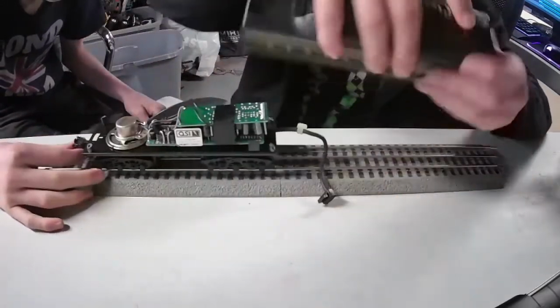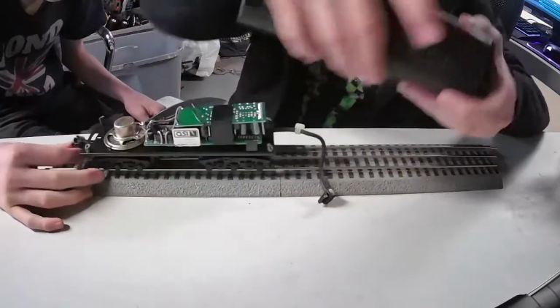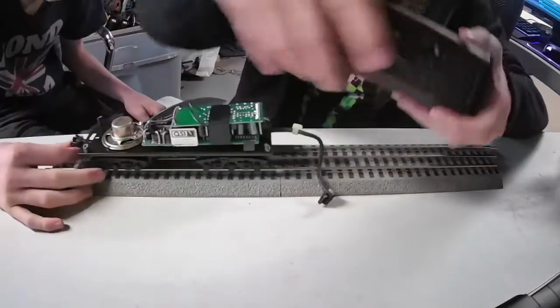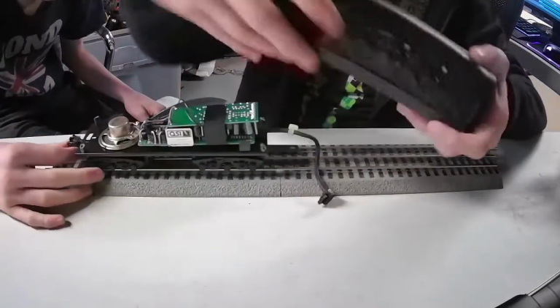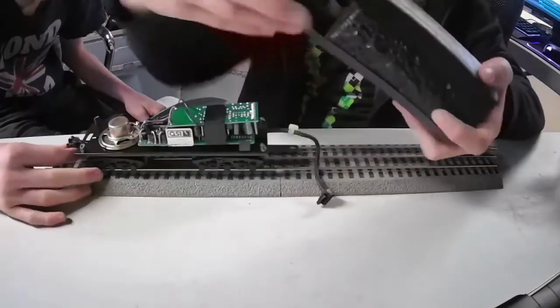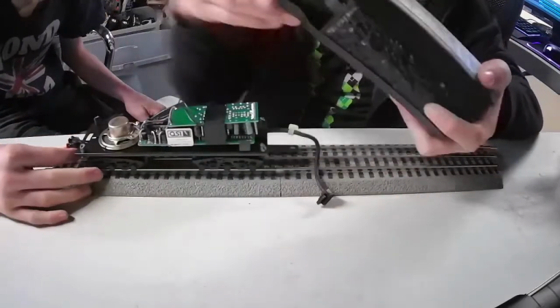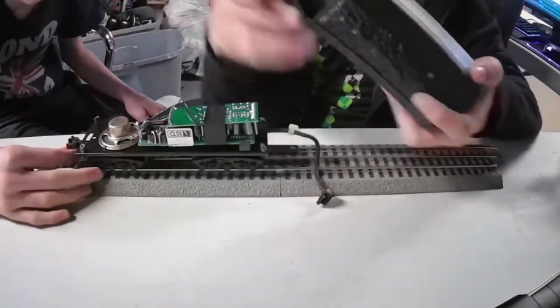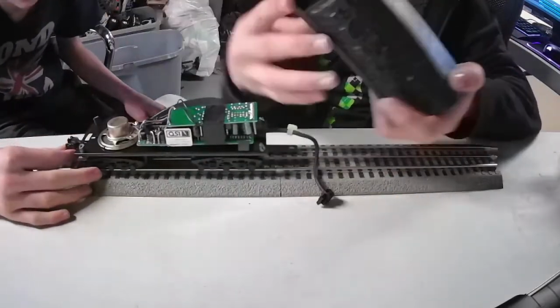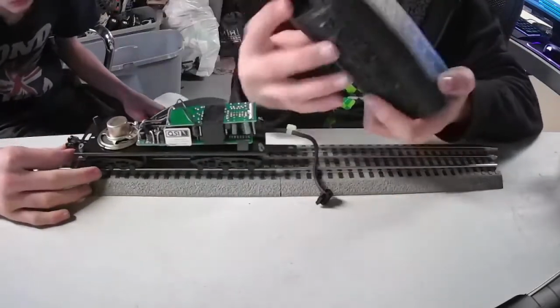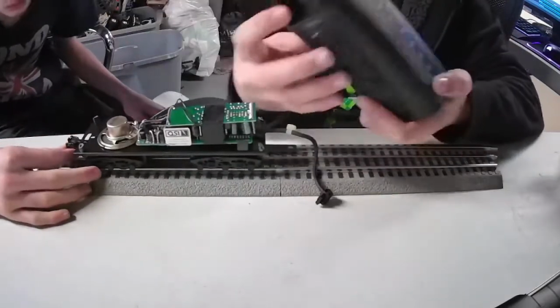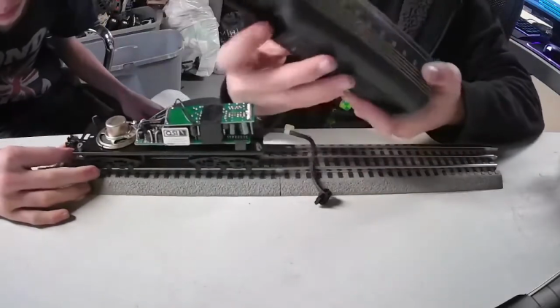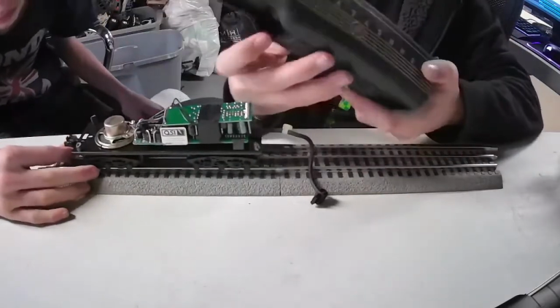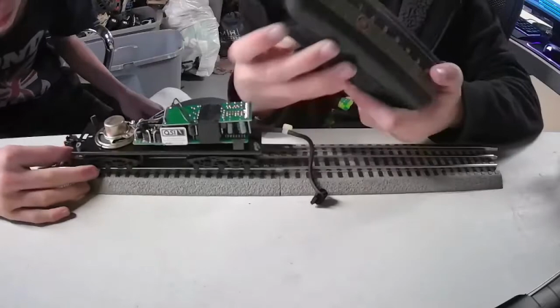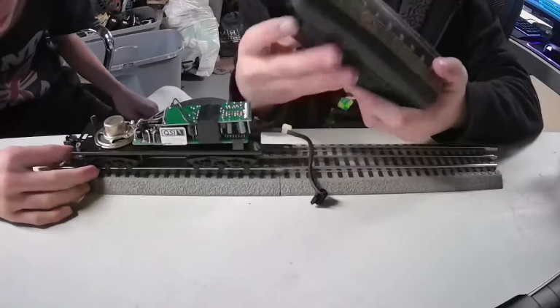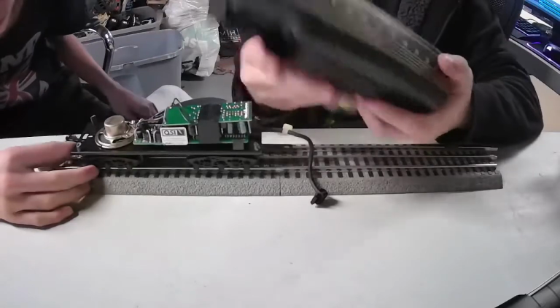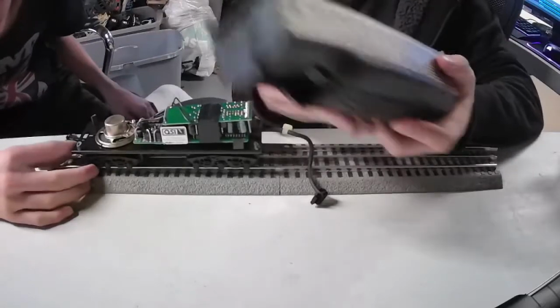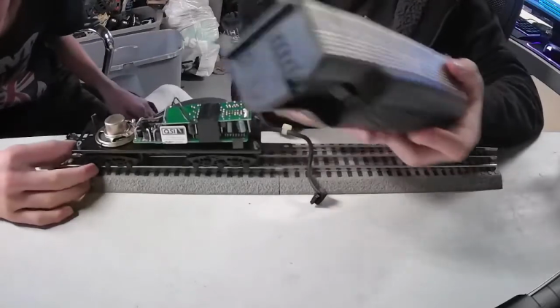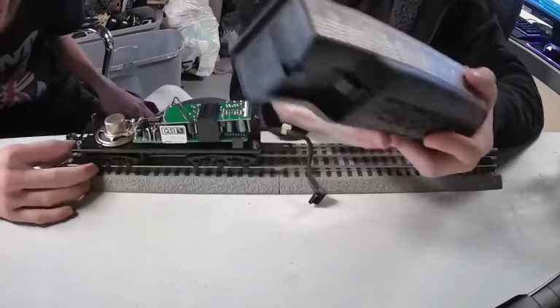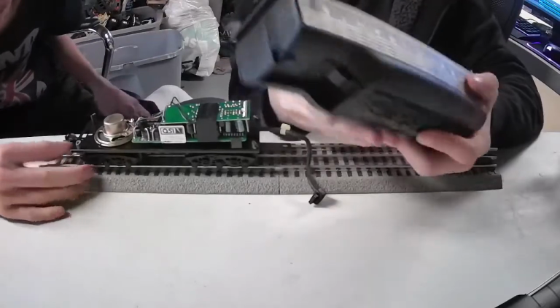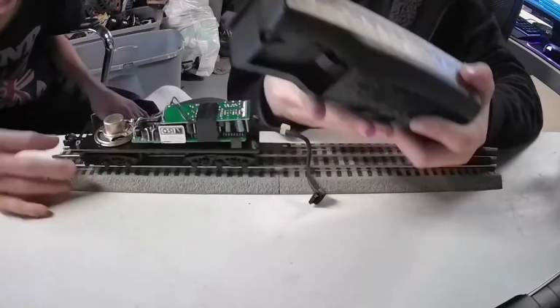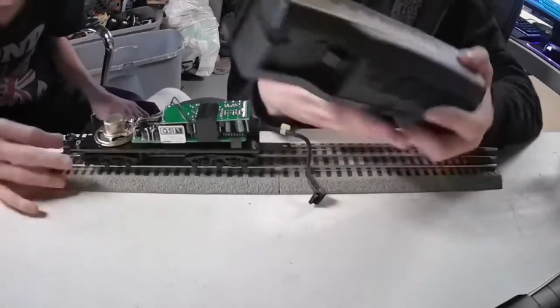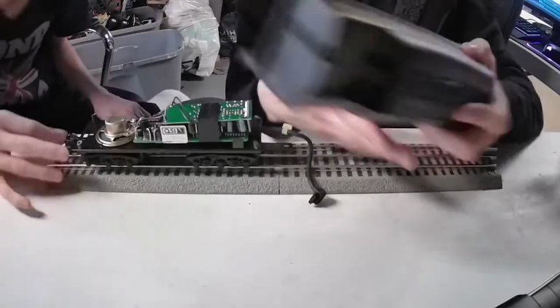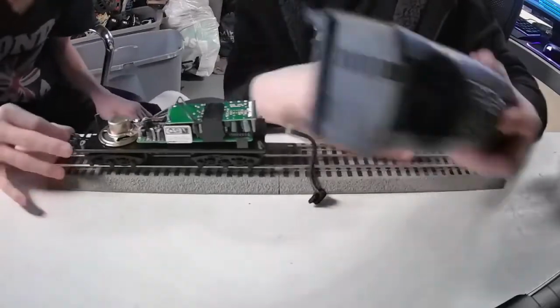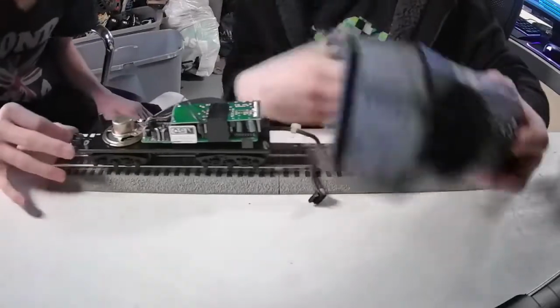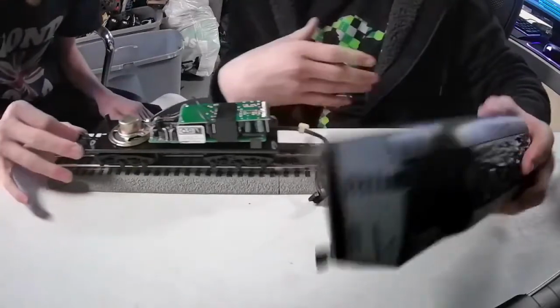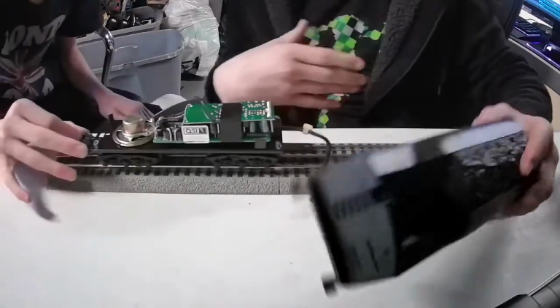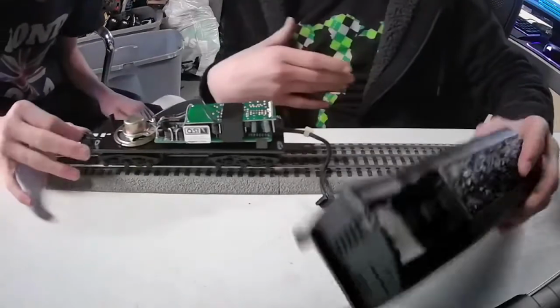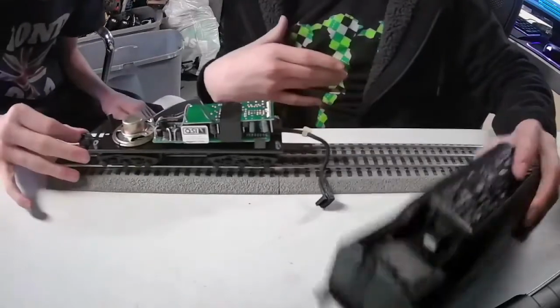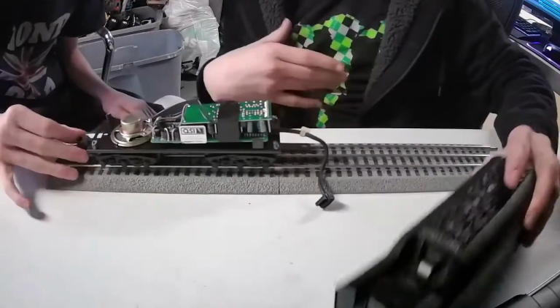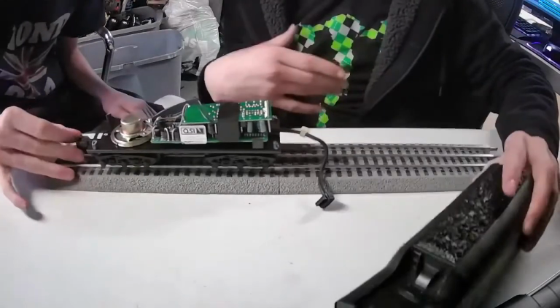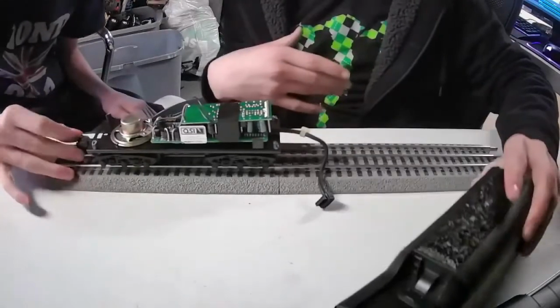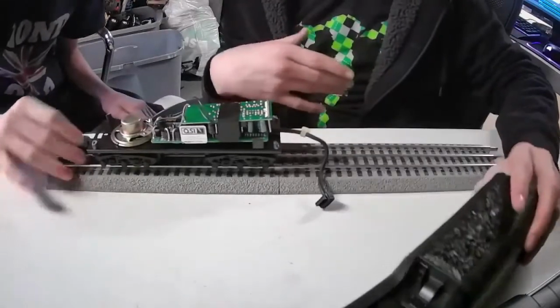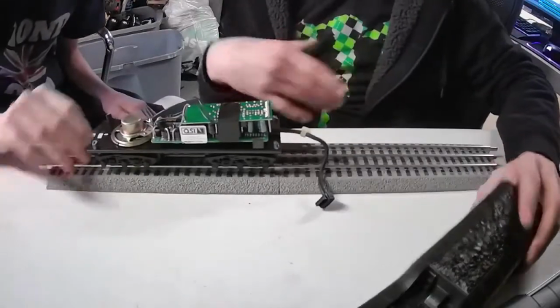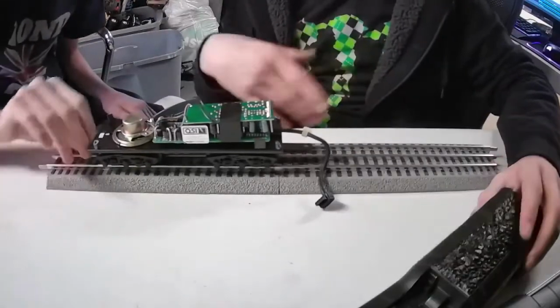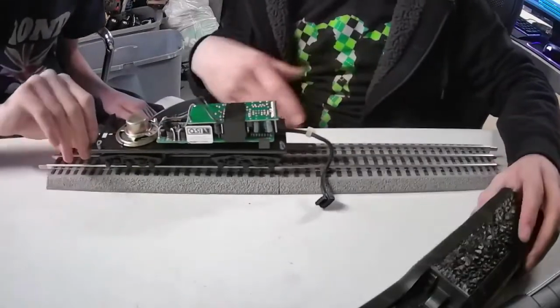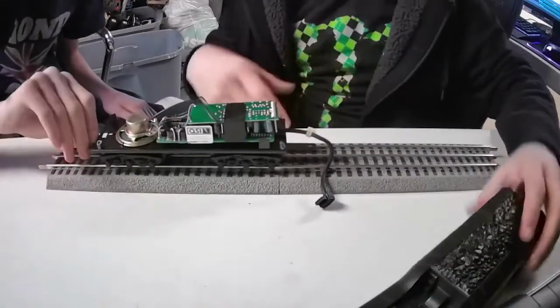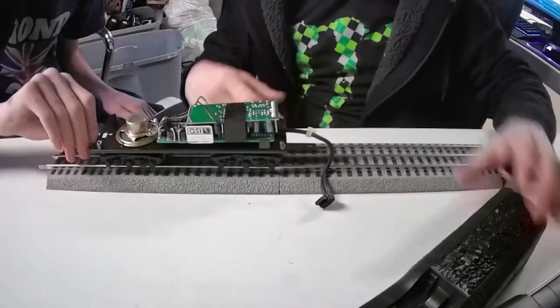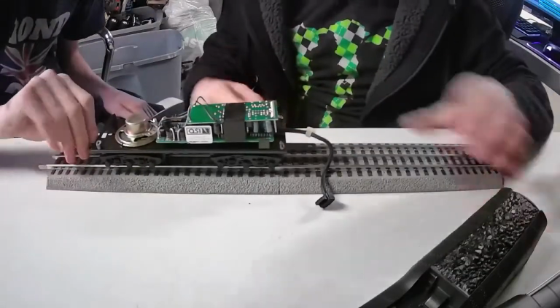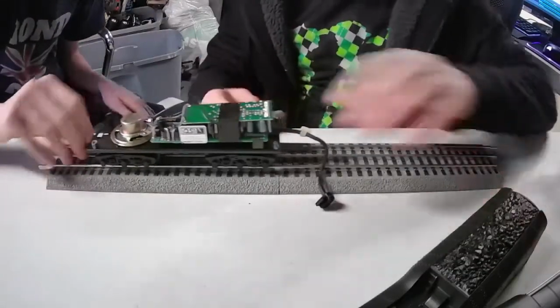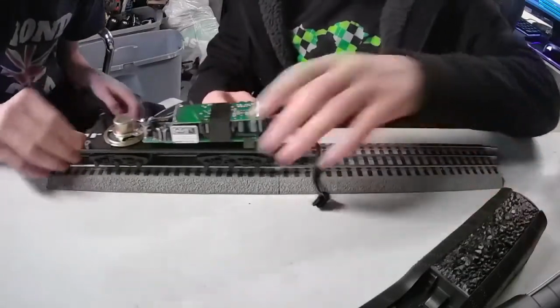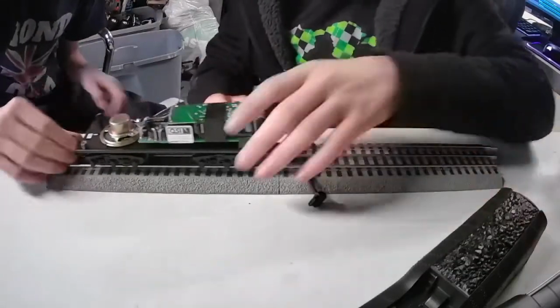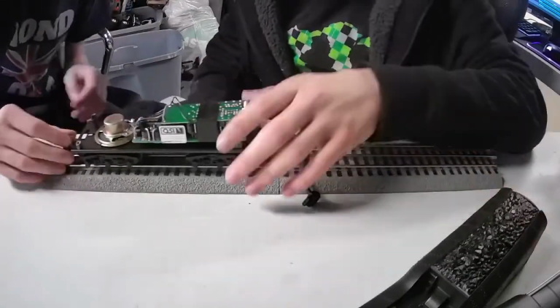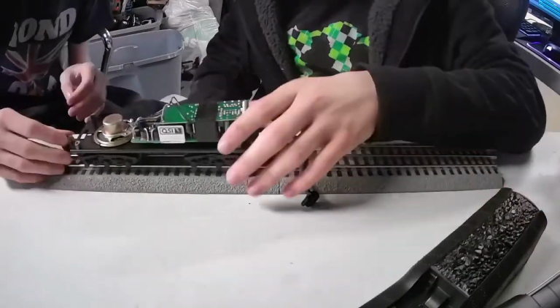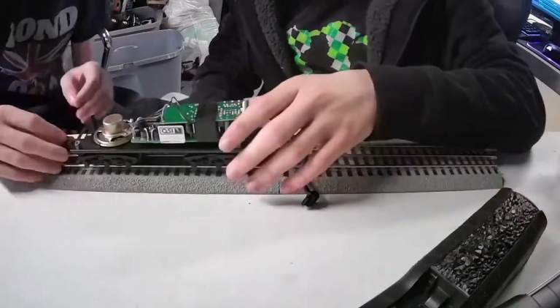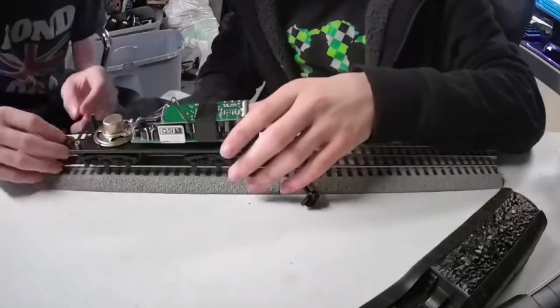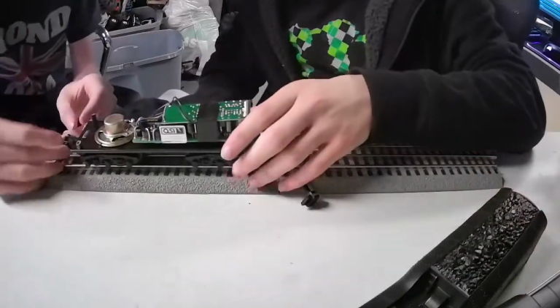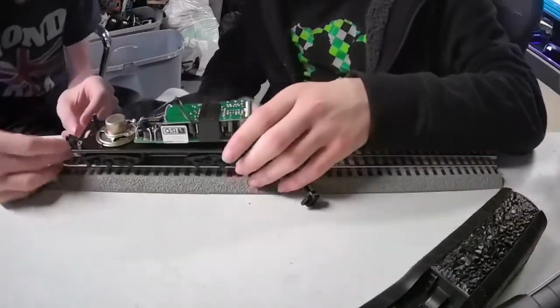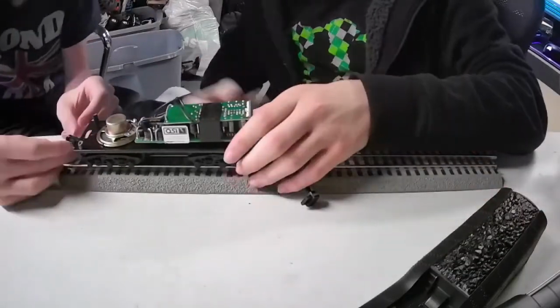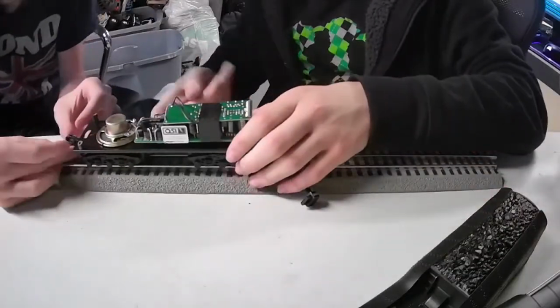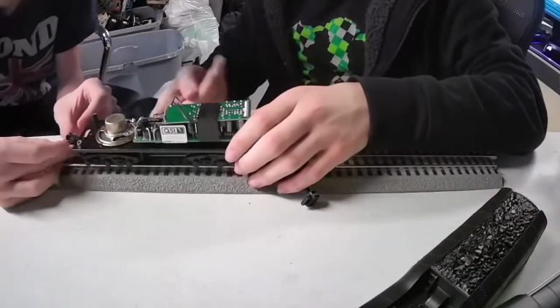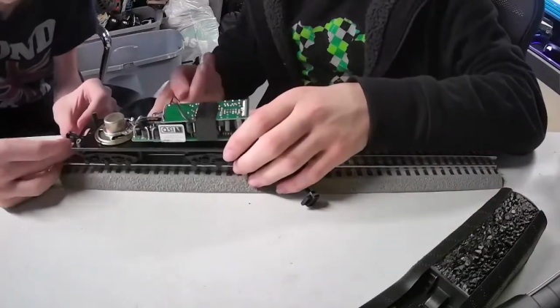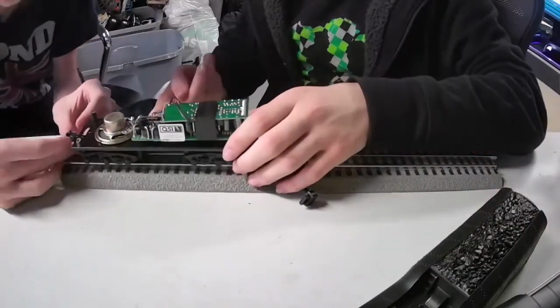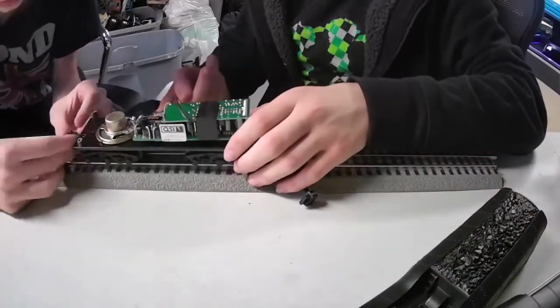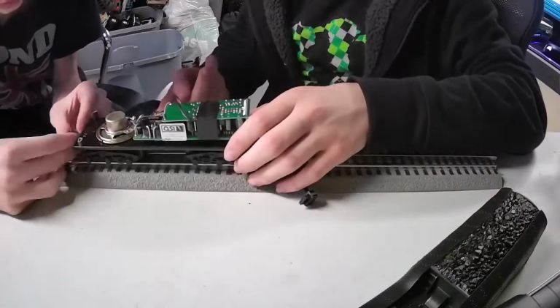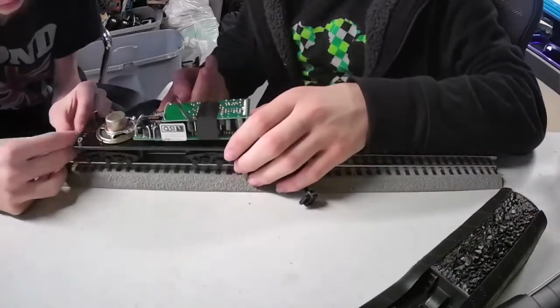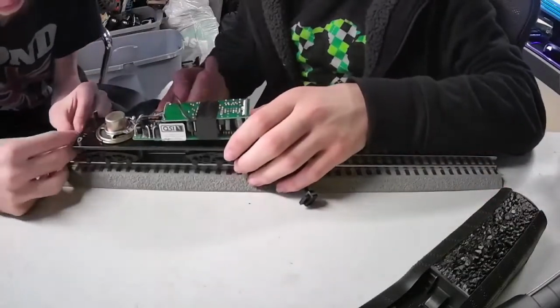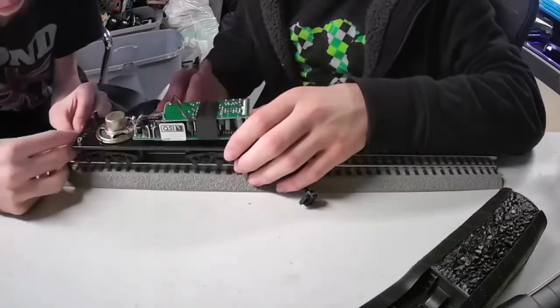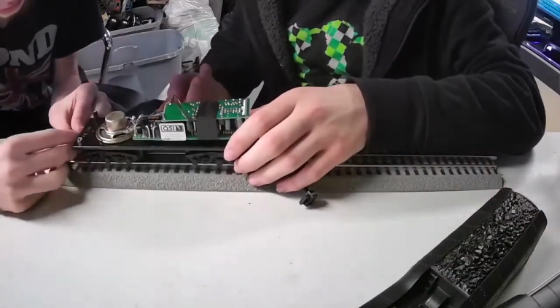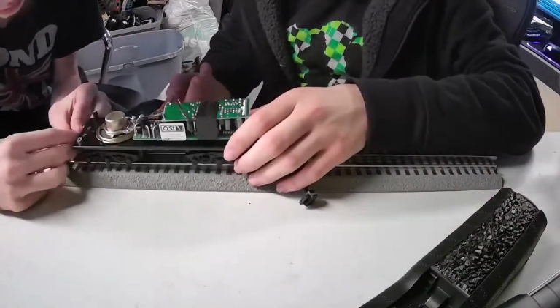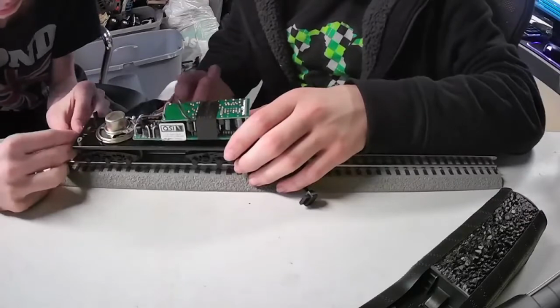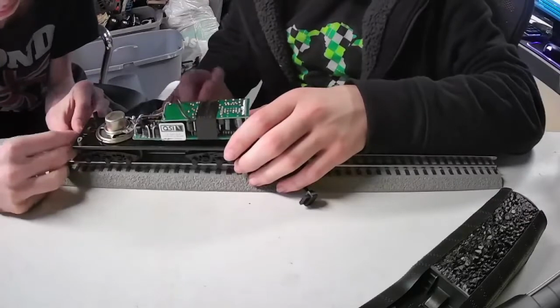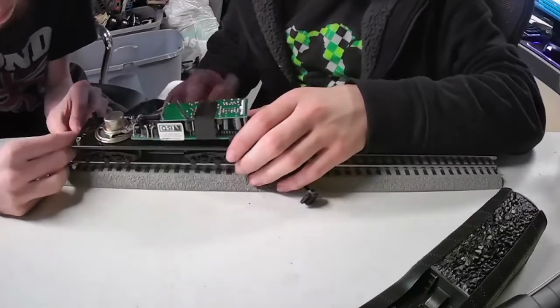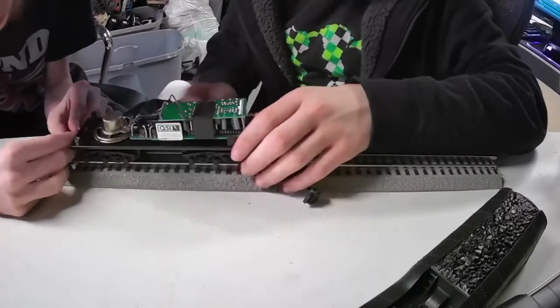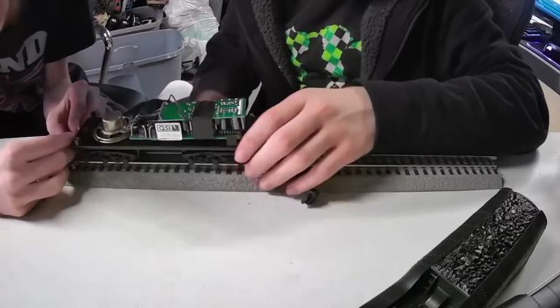This cover isn't really supposed to come off like that — except if you unscrew it of course. And then there's a switch on the bottom.